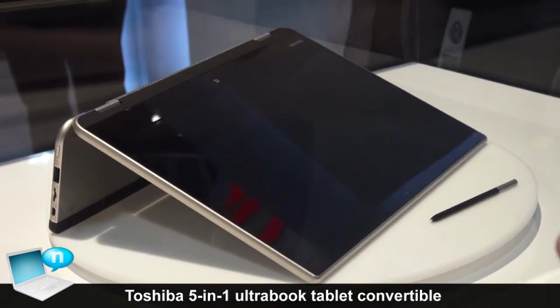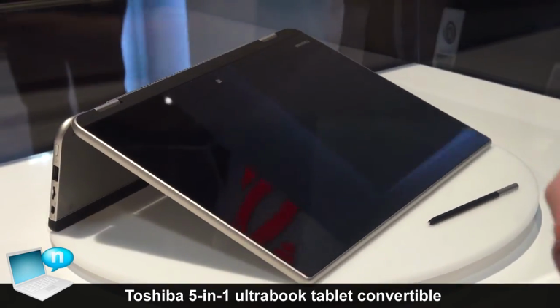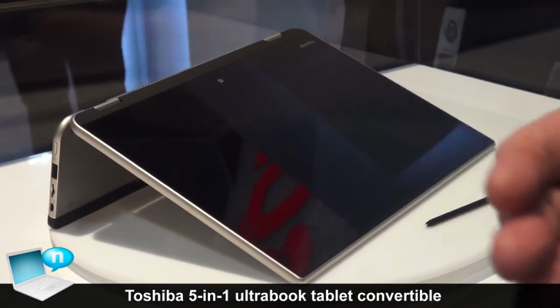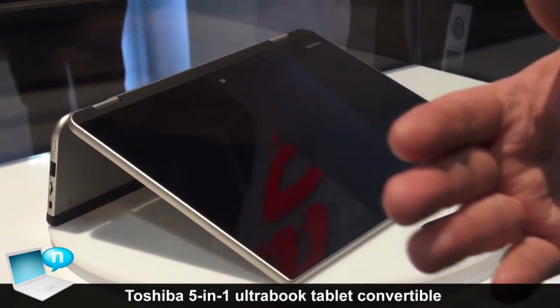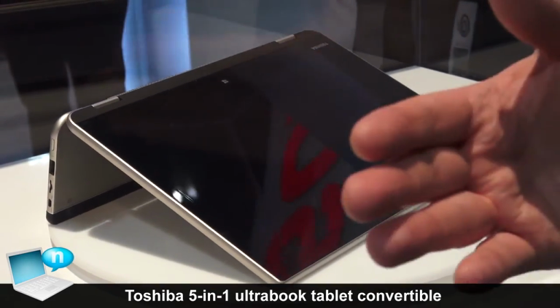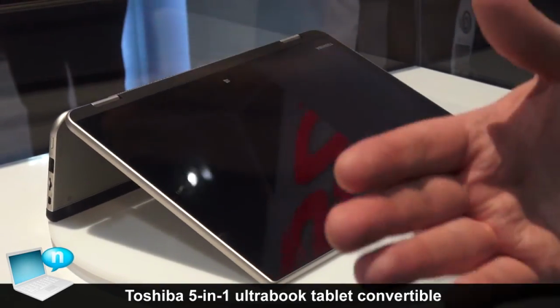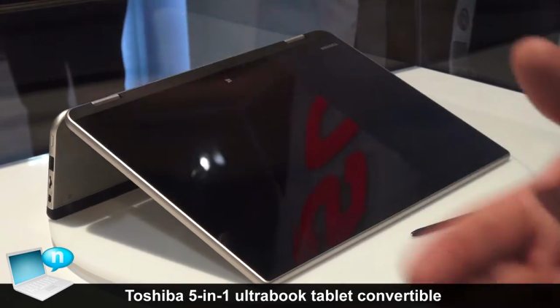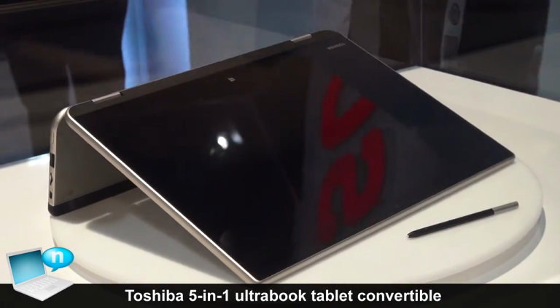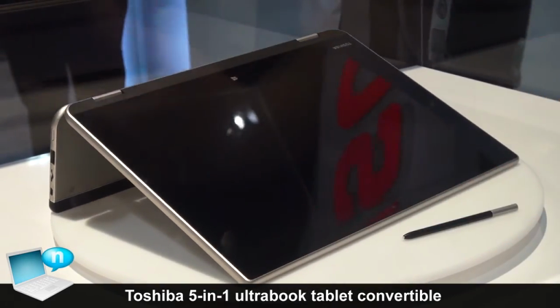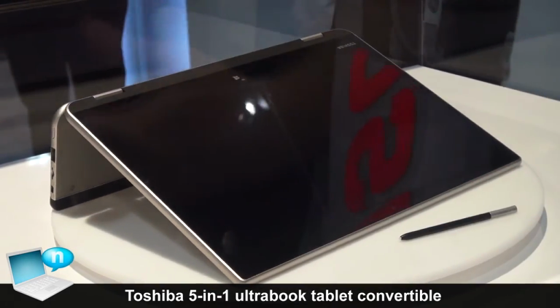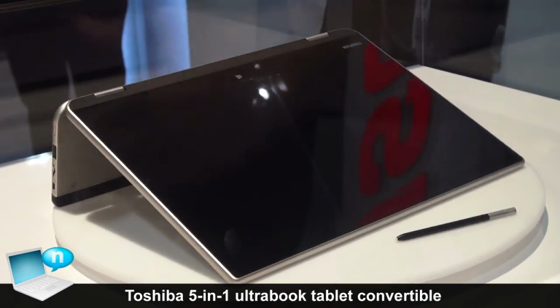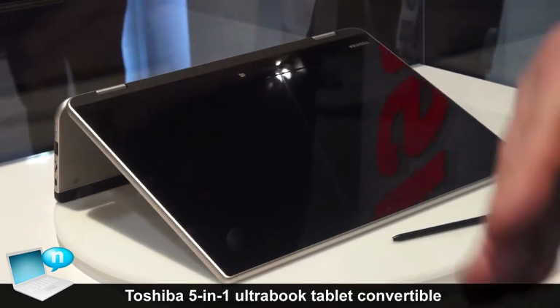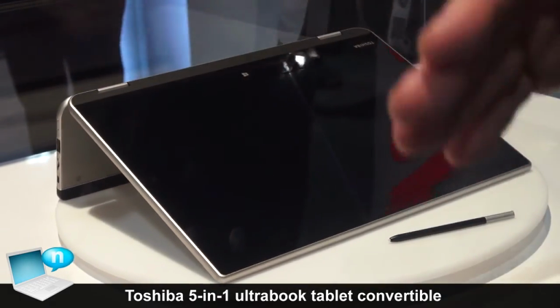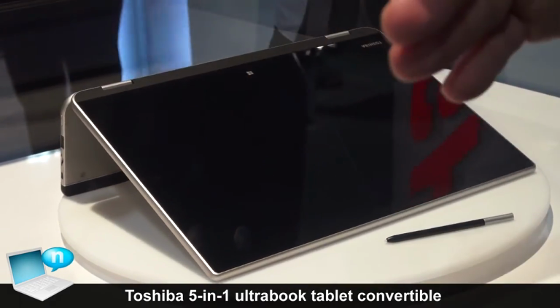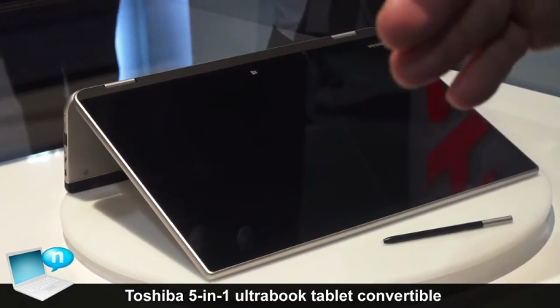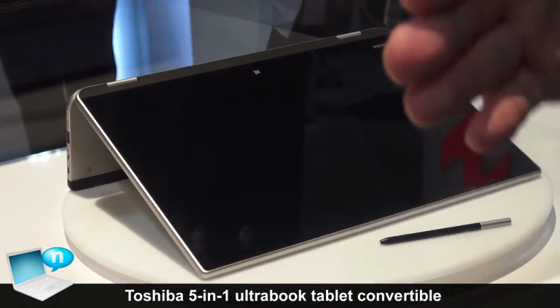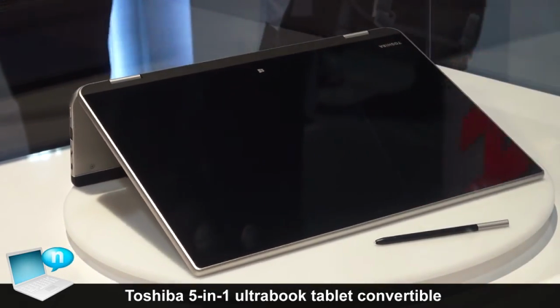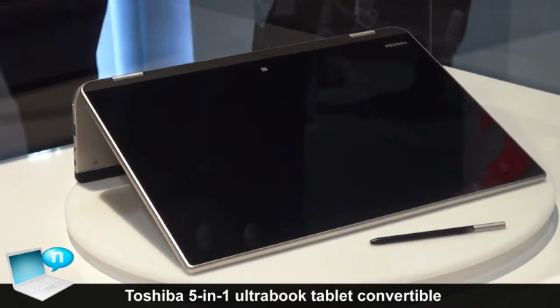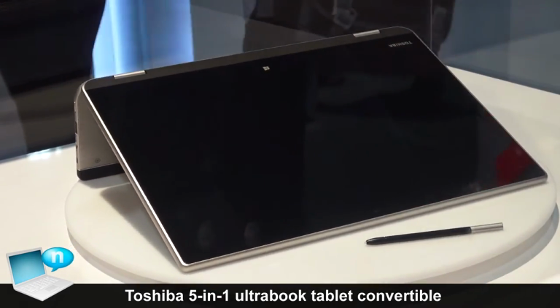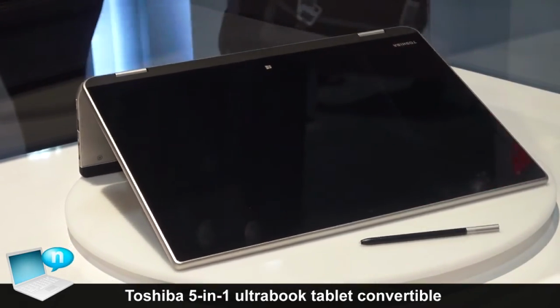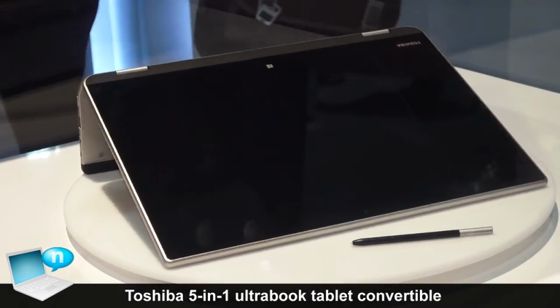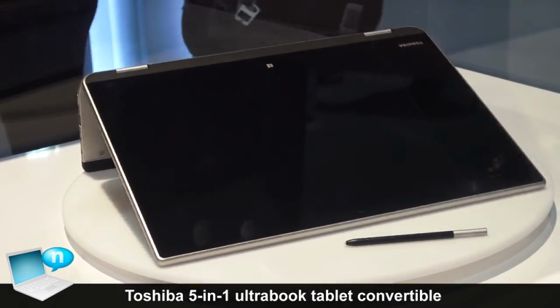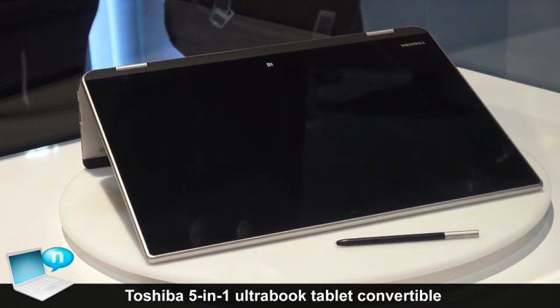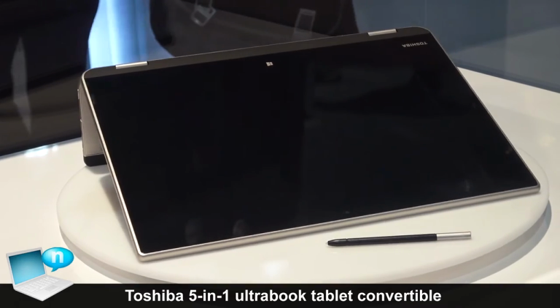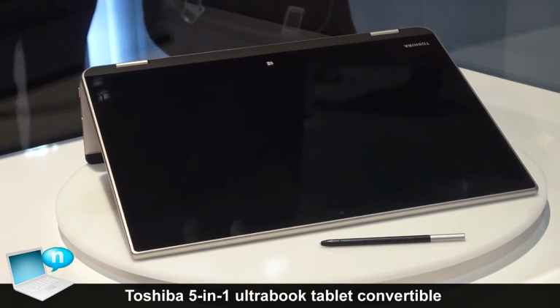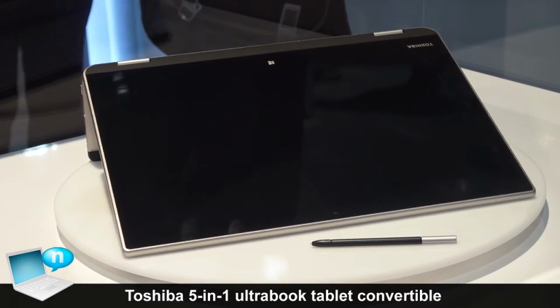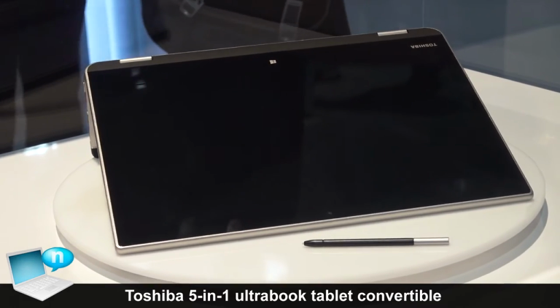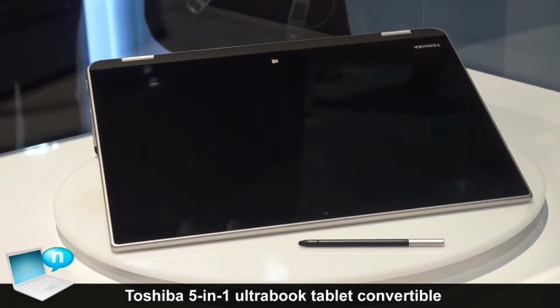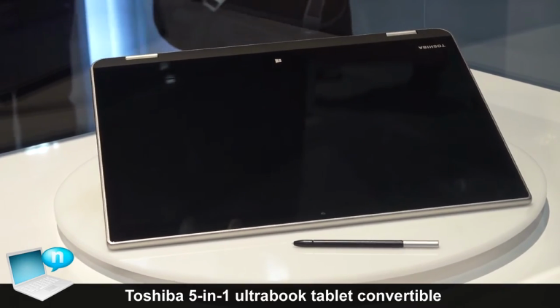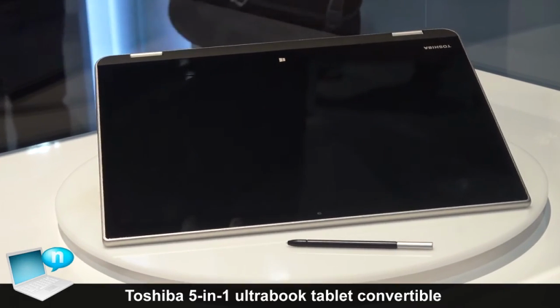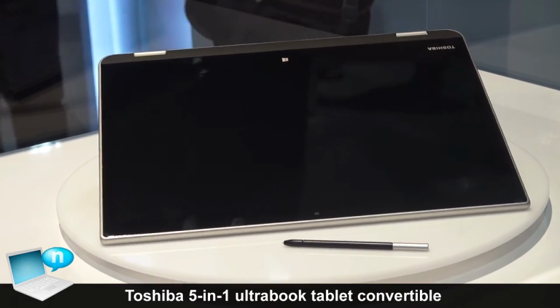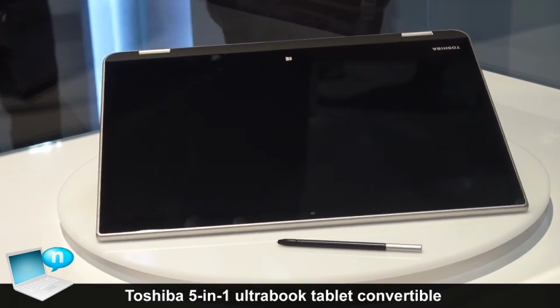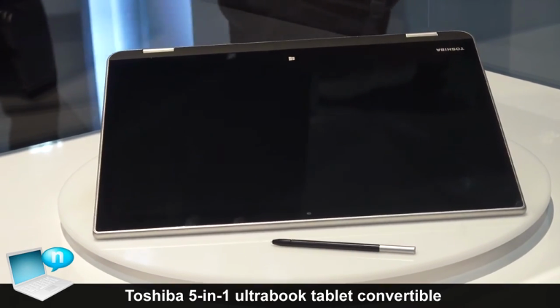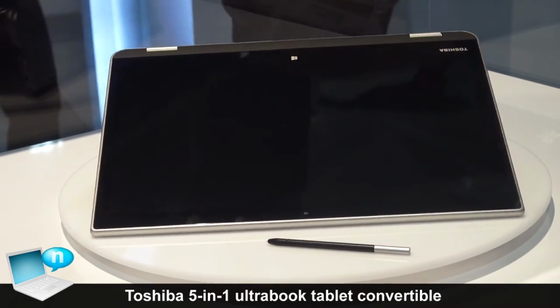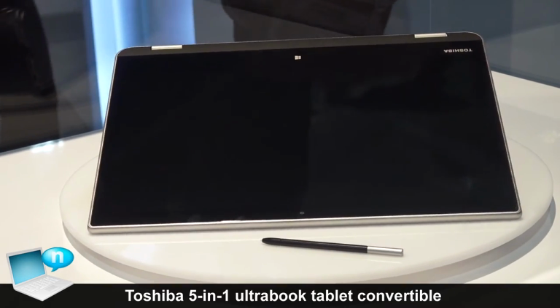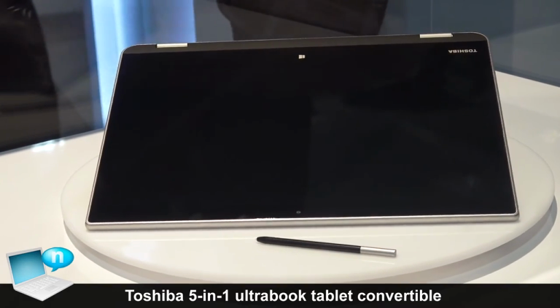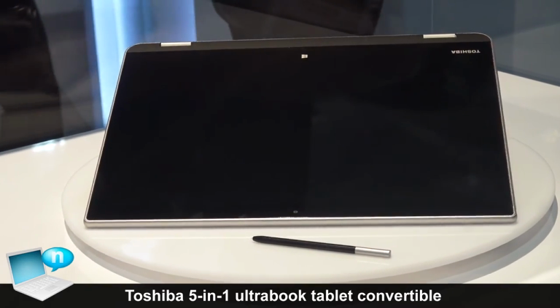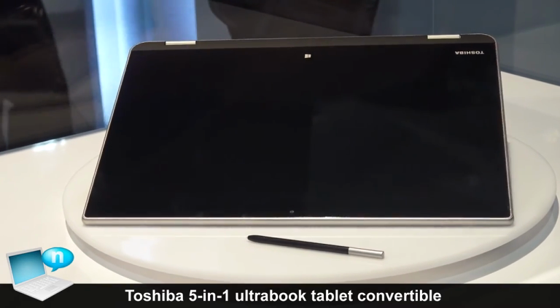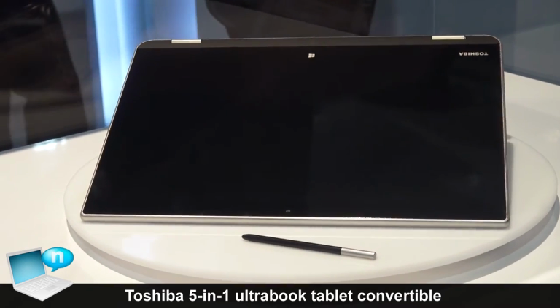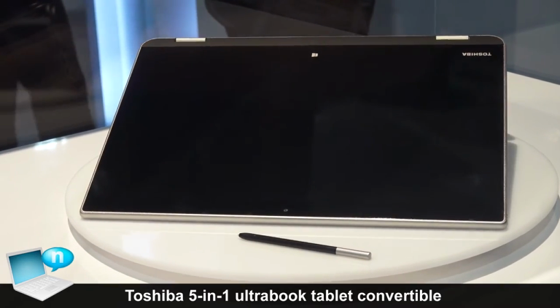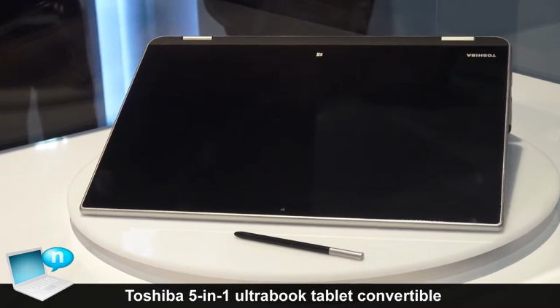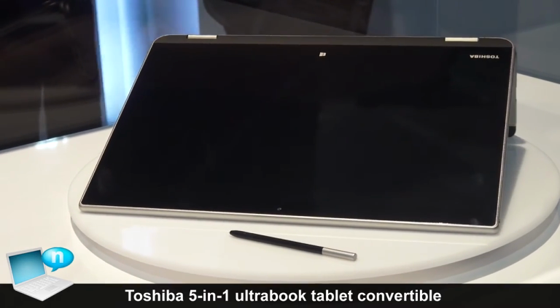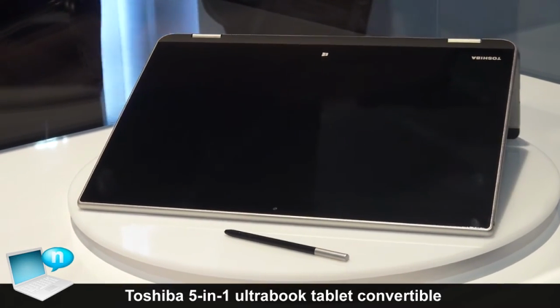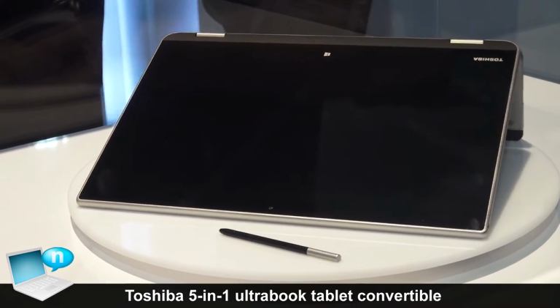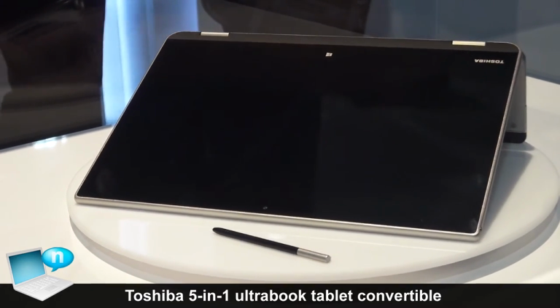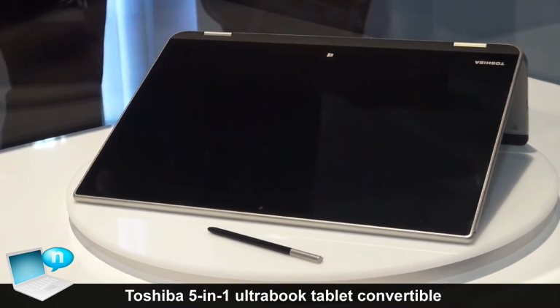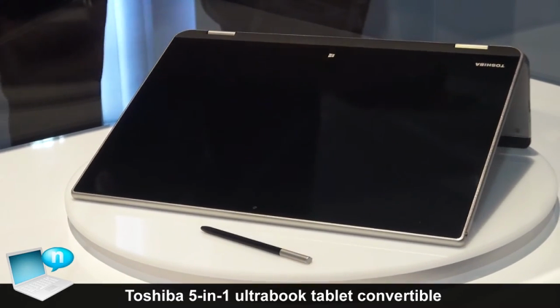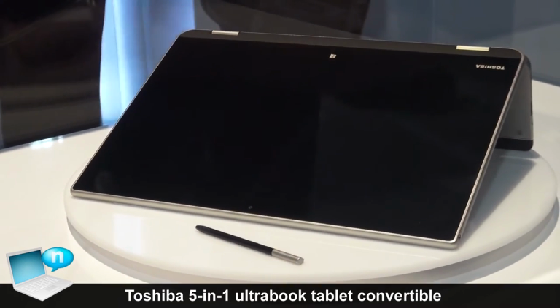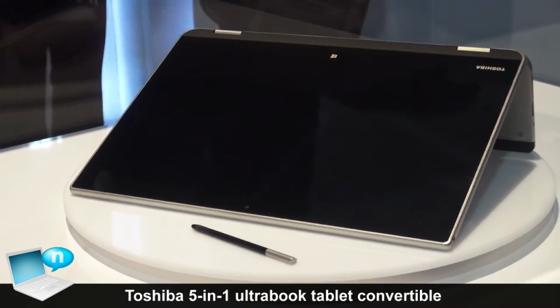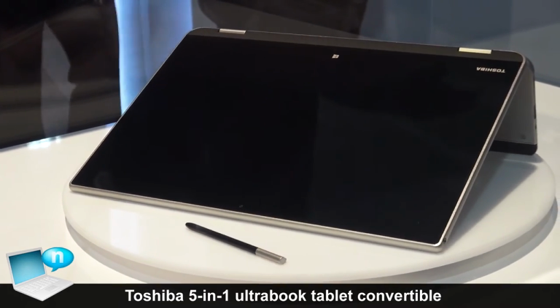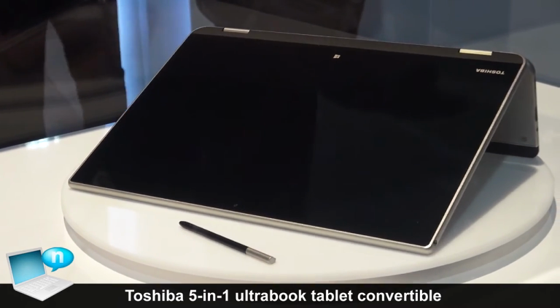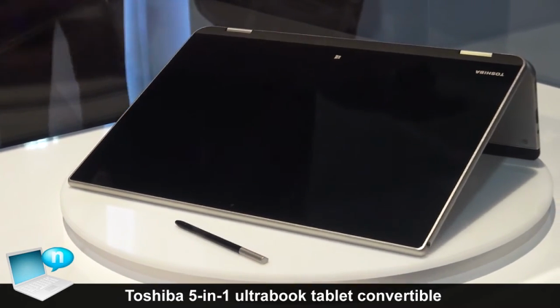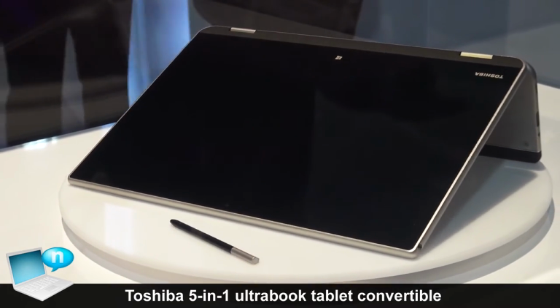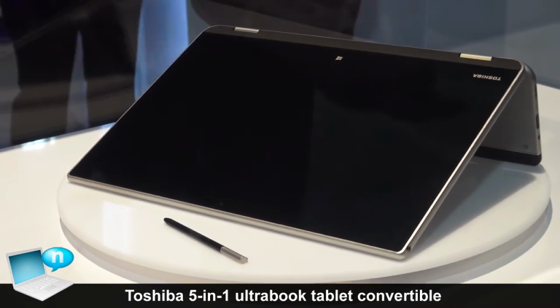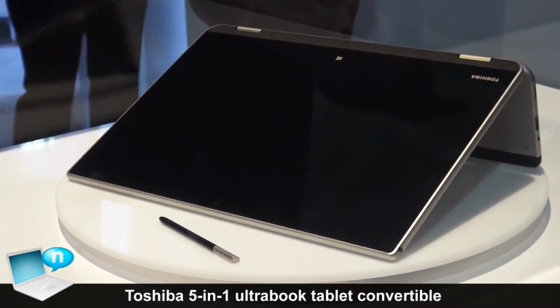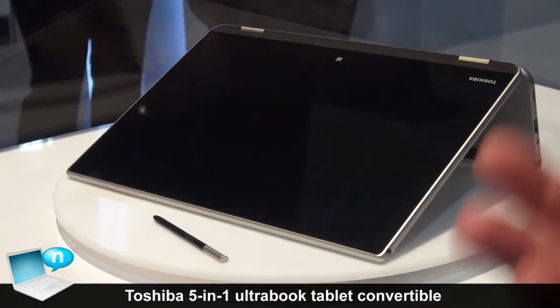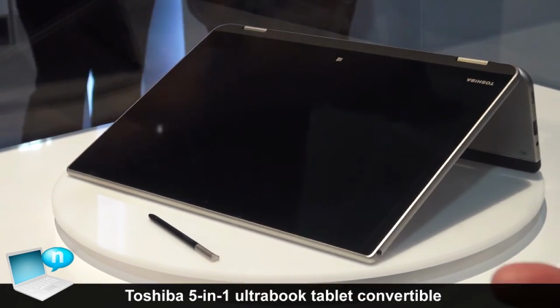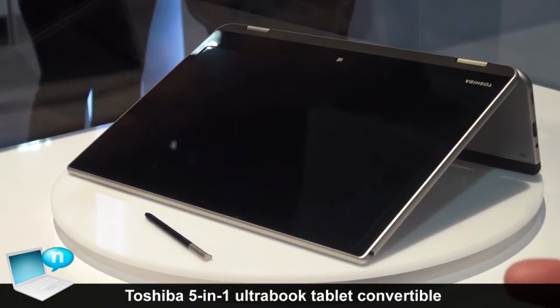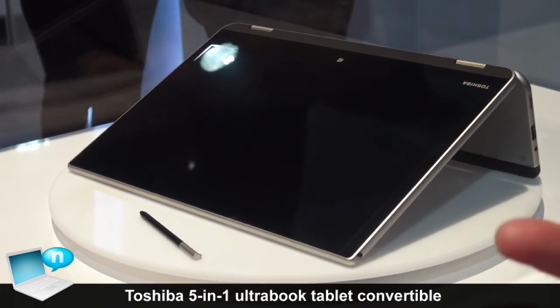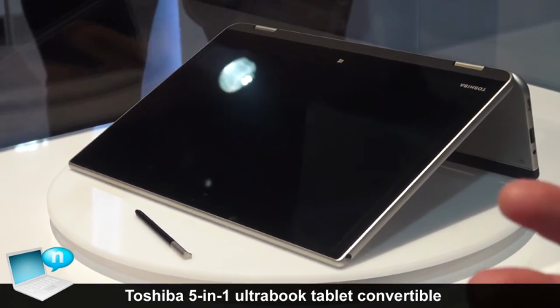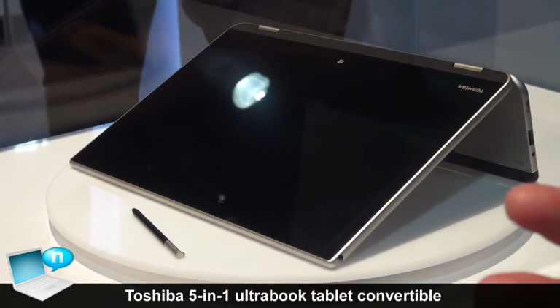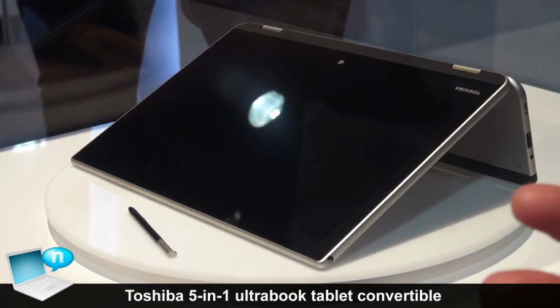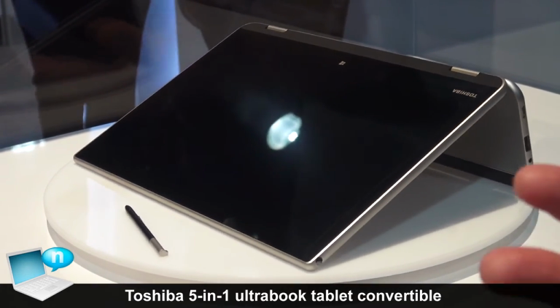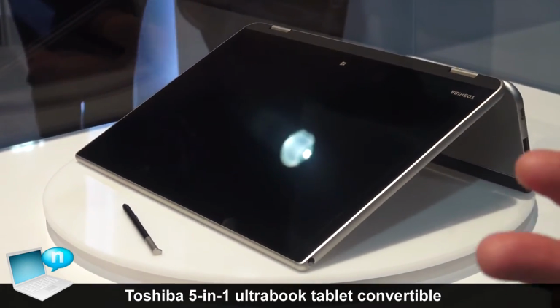For the next mode, you can simply fold that base the rest of the way flat and now you've got a handheld tablet that you can carry around with you.